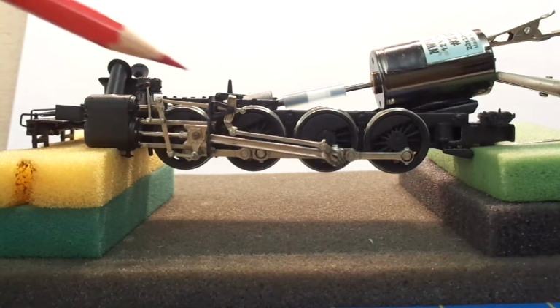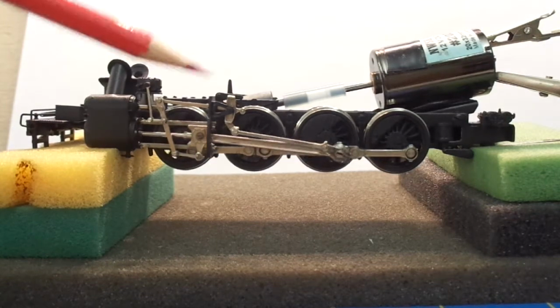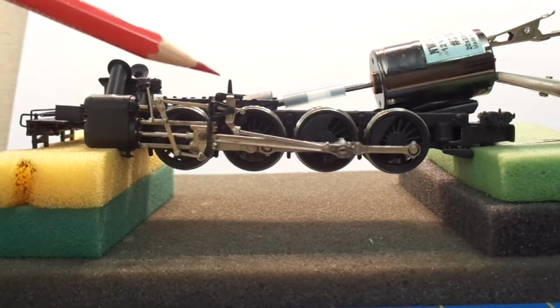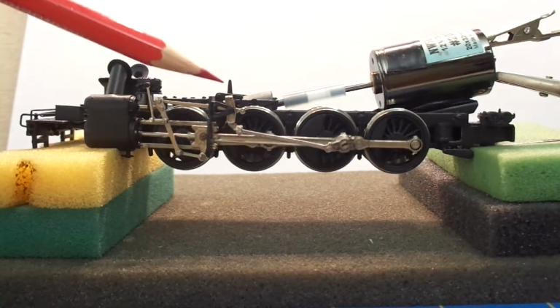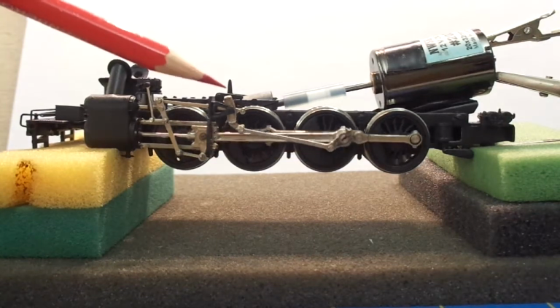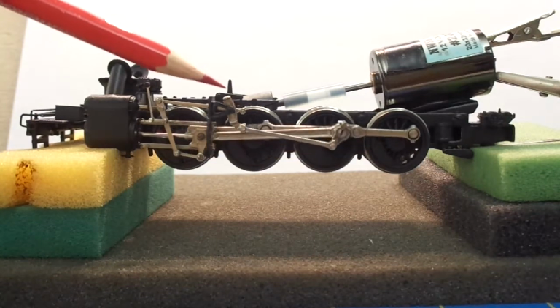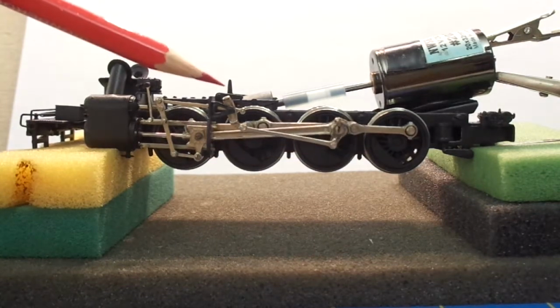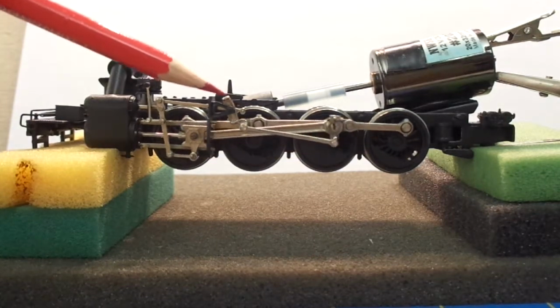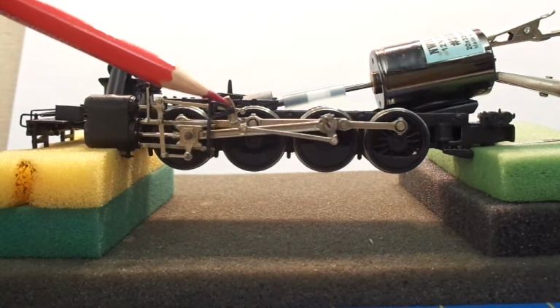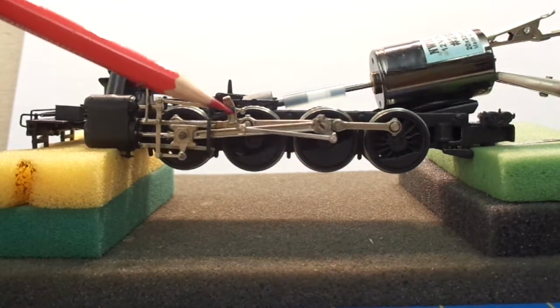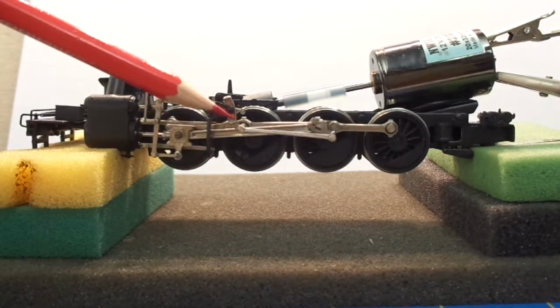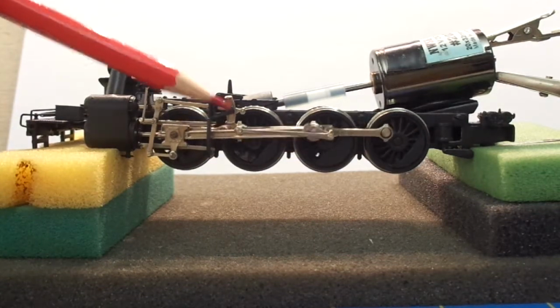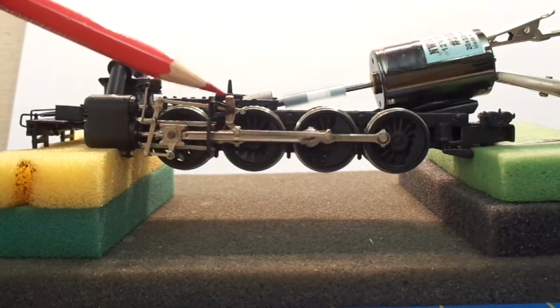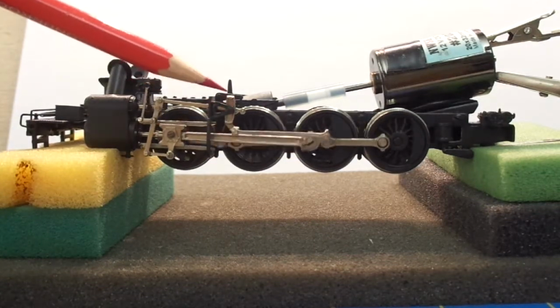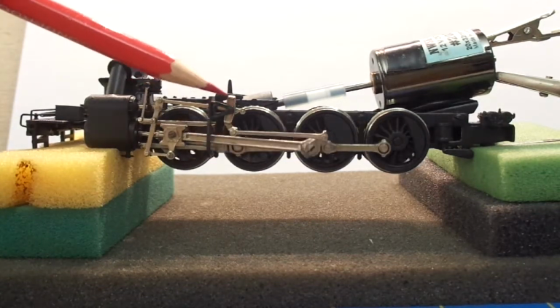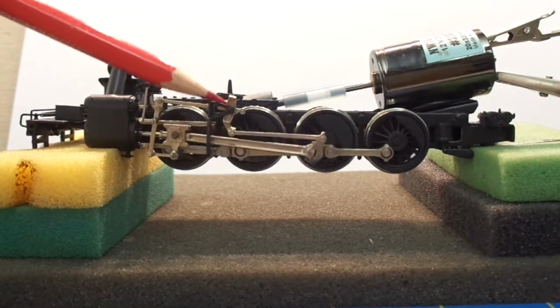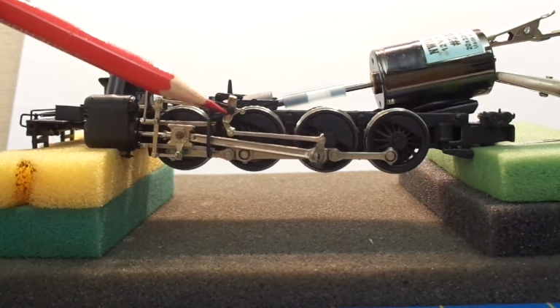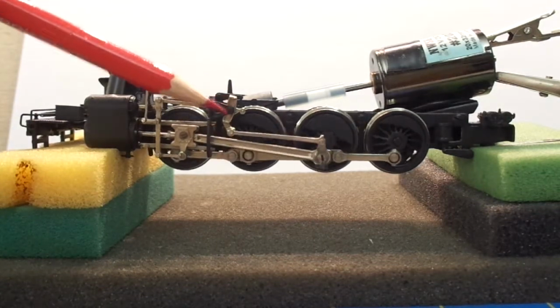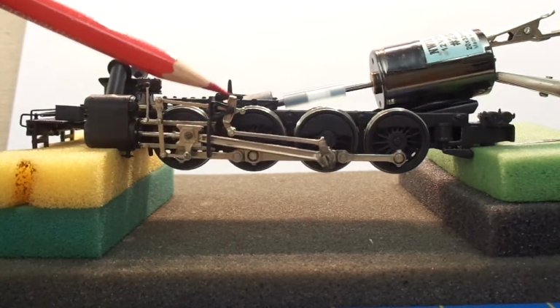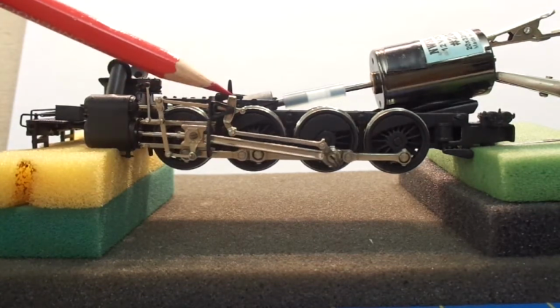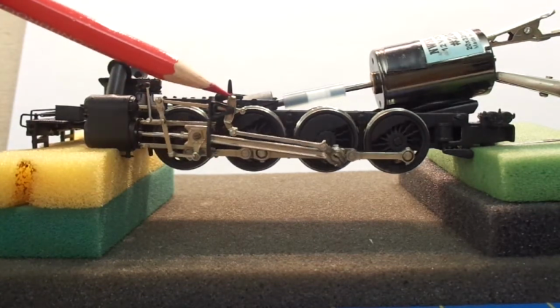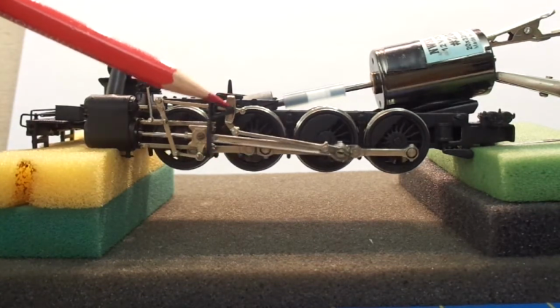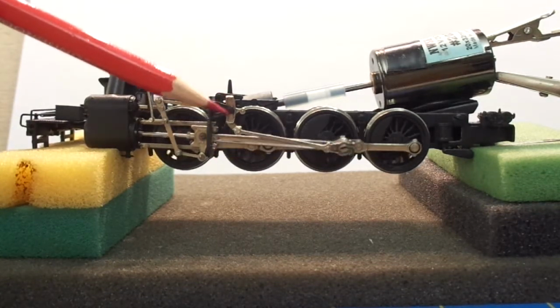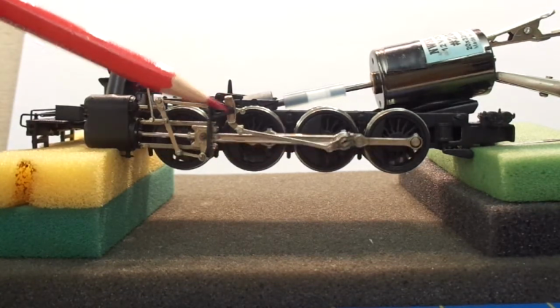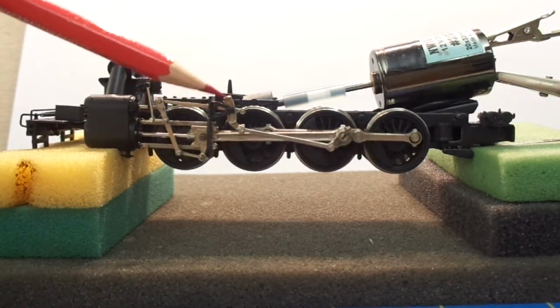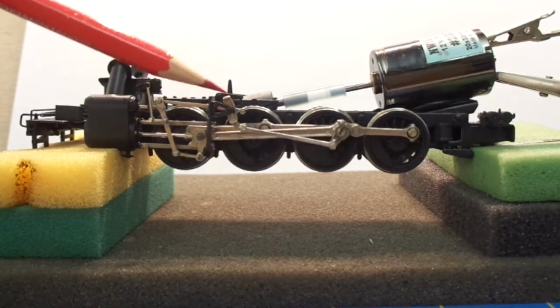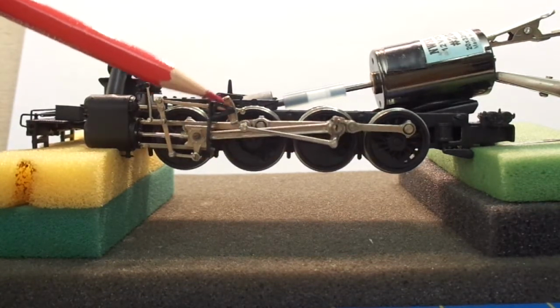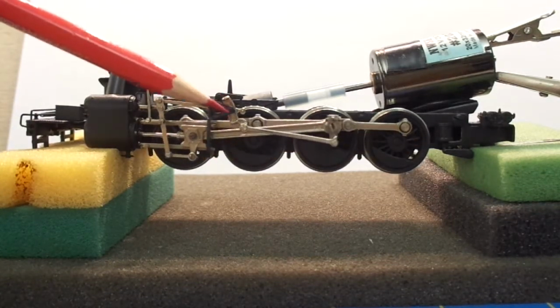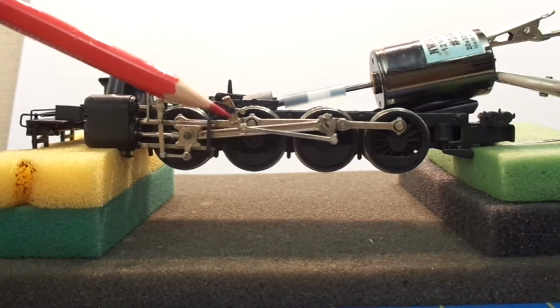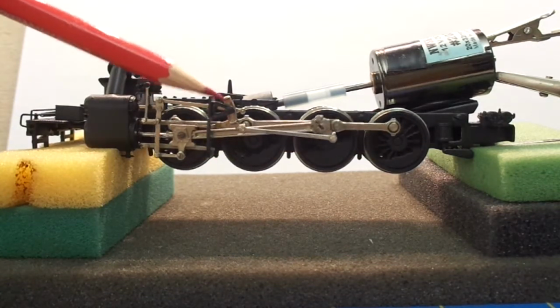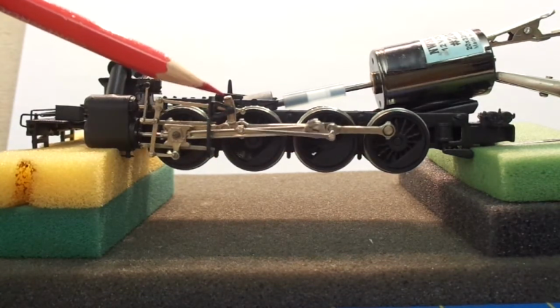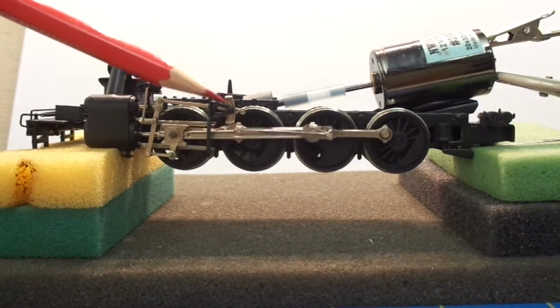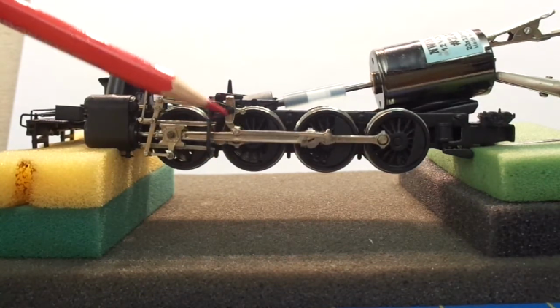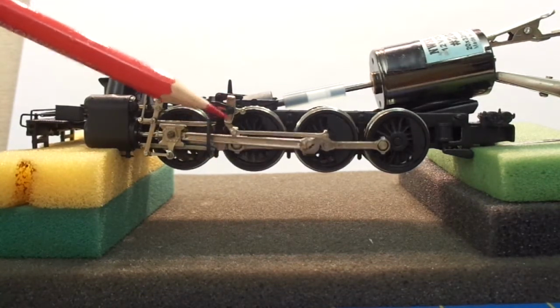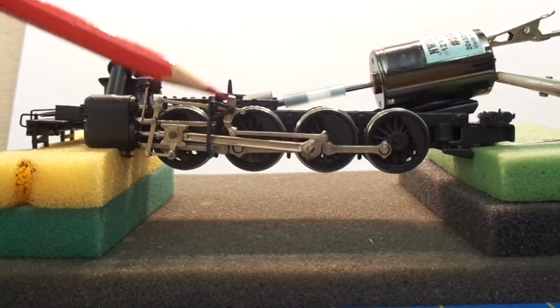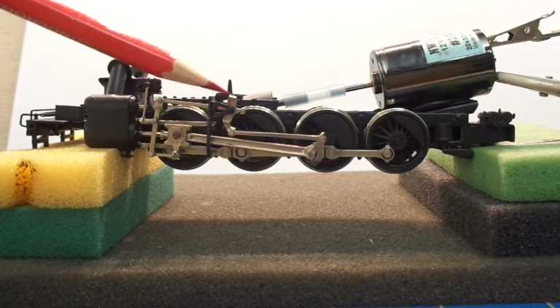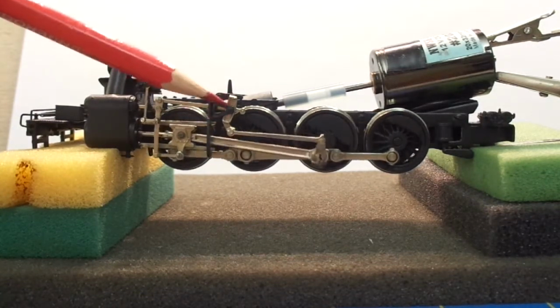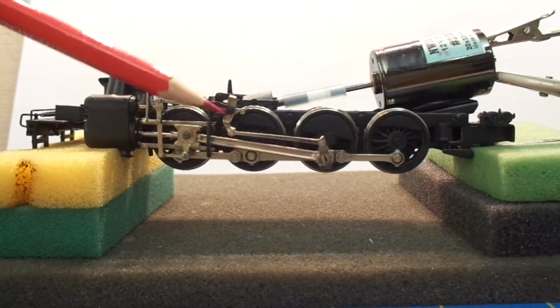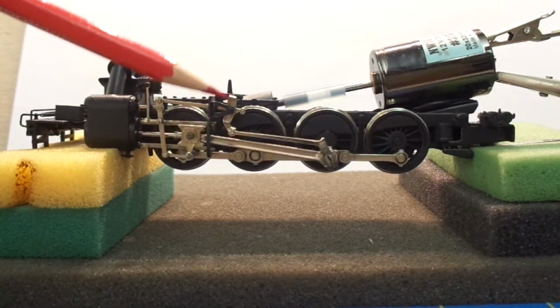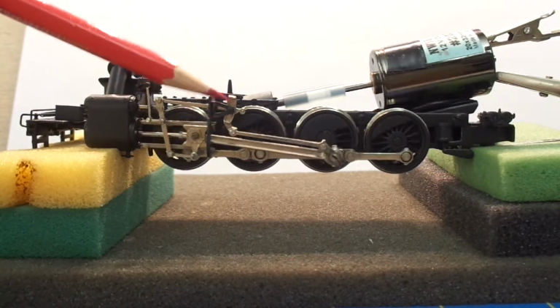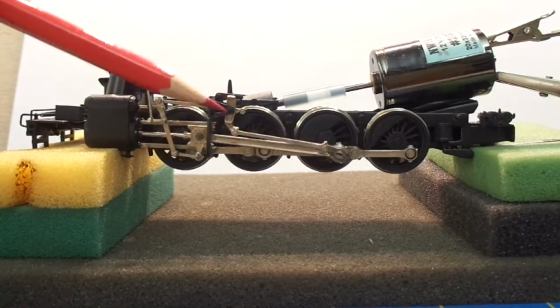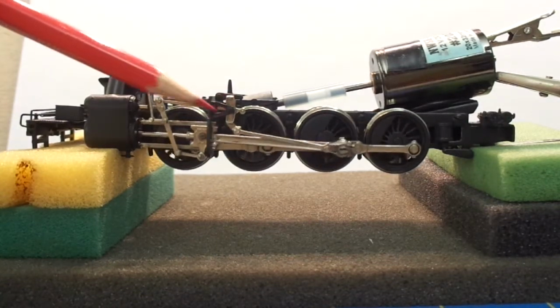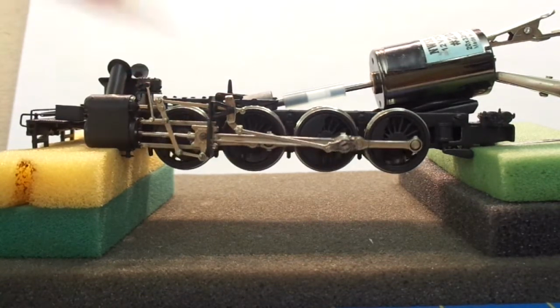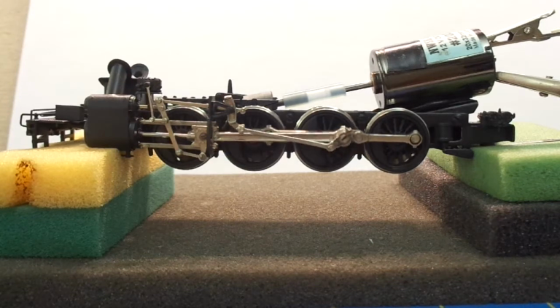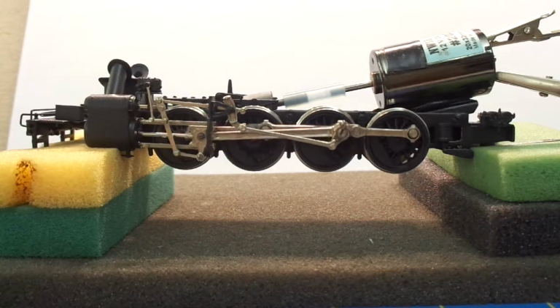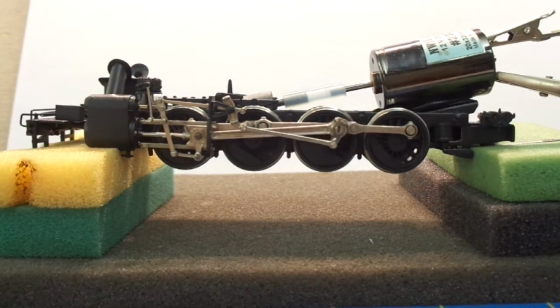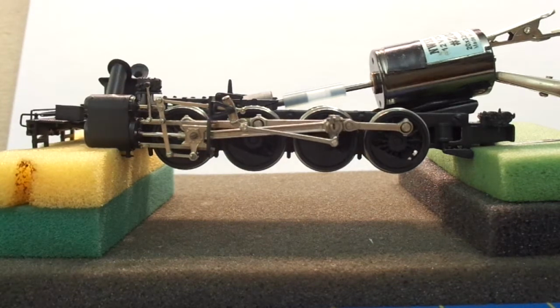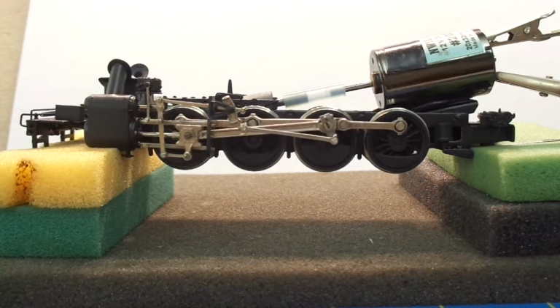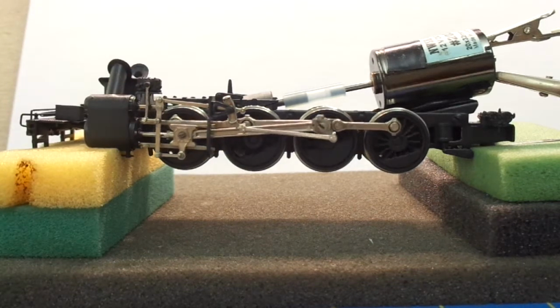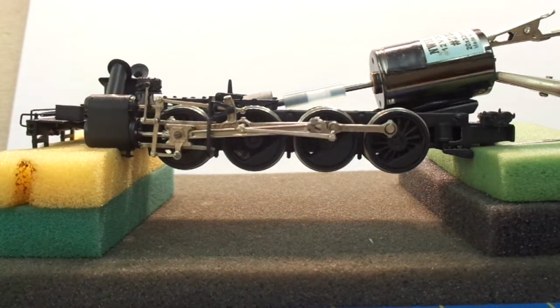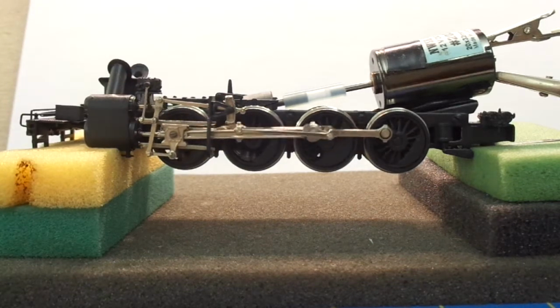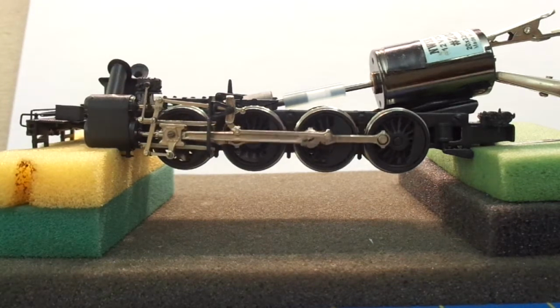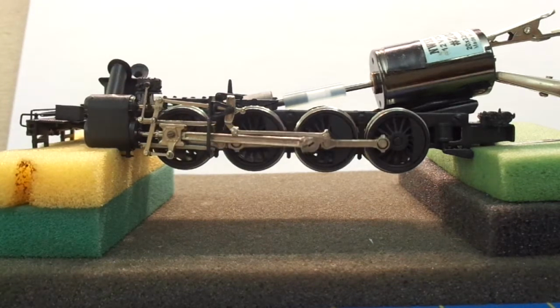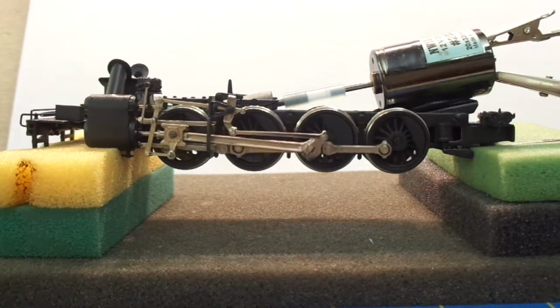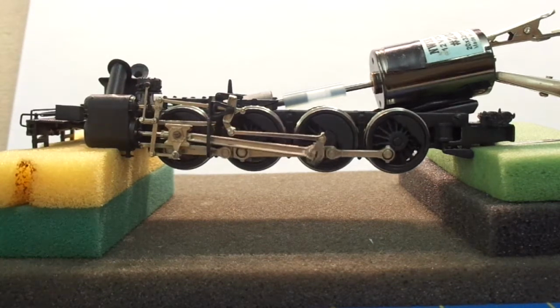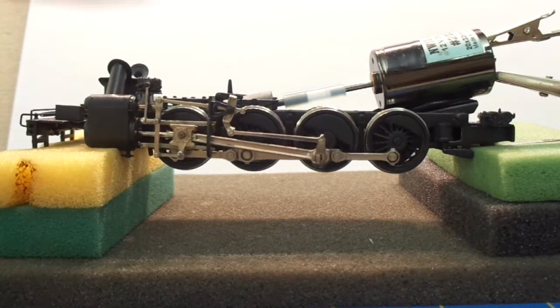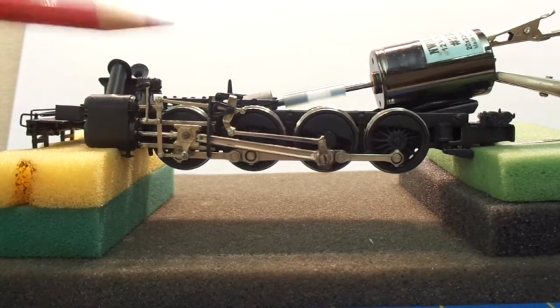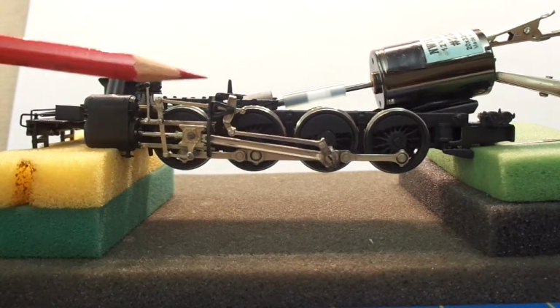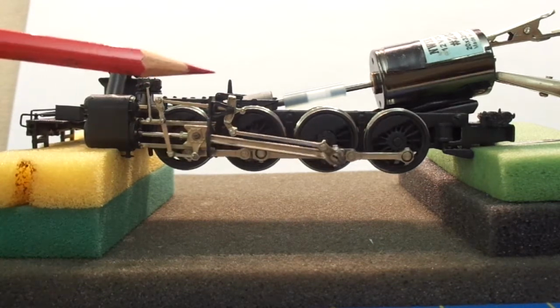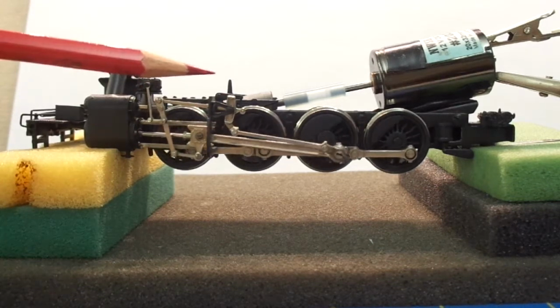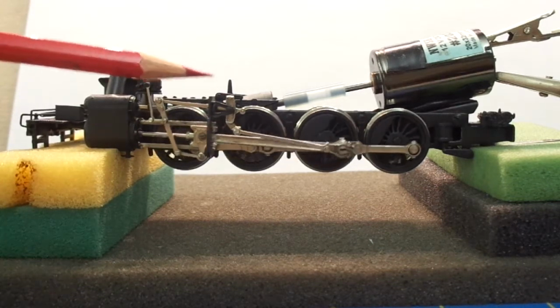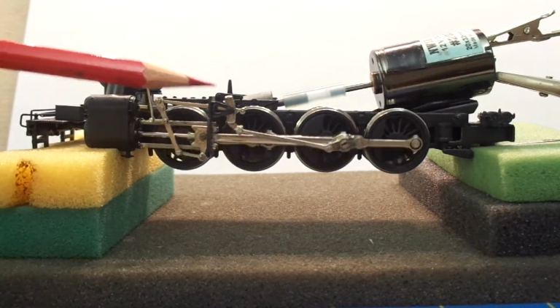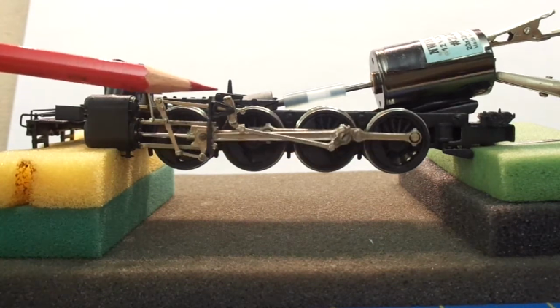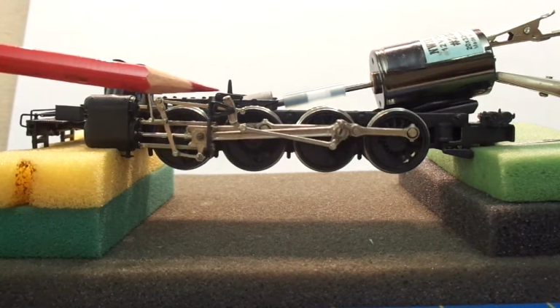Now you'll notice the linkage is moving pretty well right here. The faster you run the locomotive, the faster the linkage is going to turn.